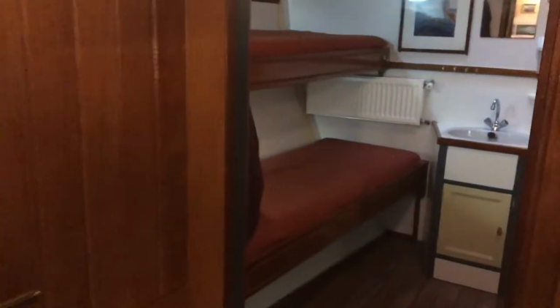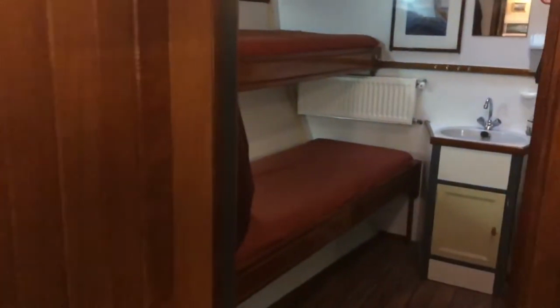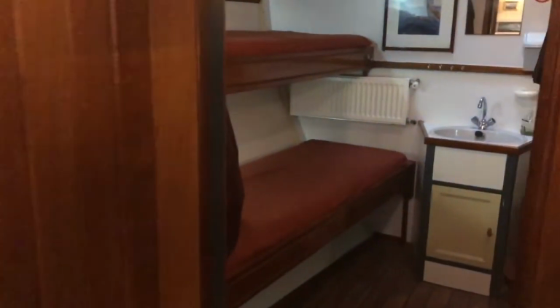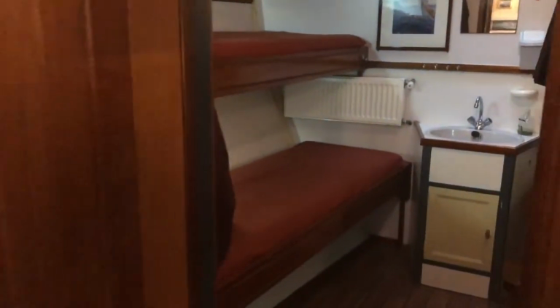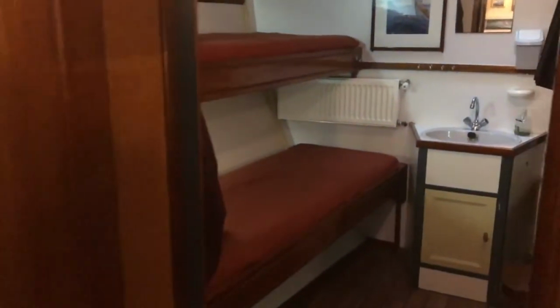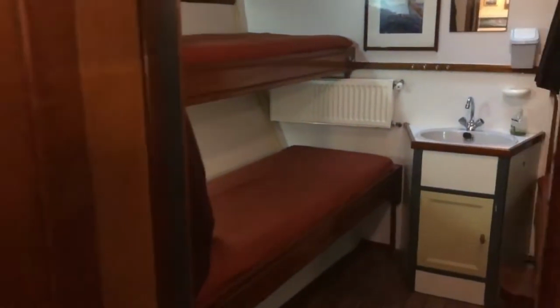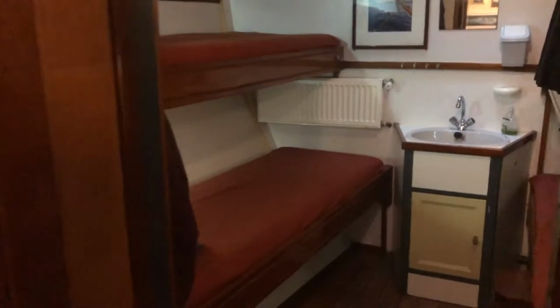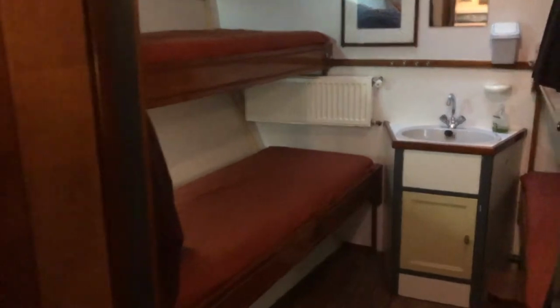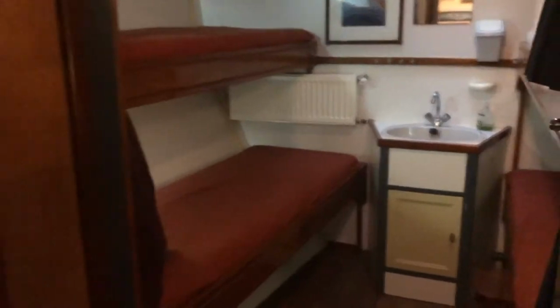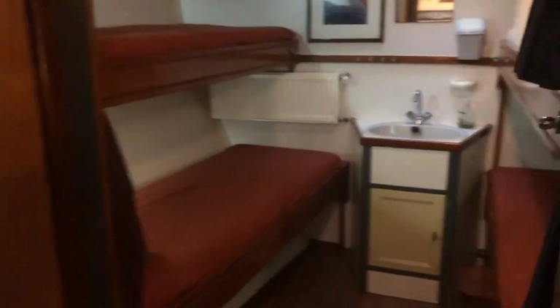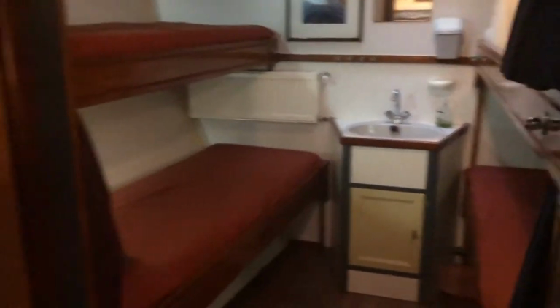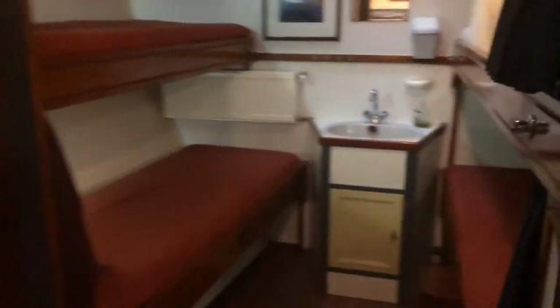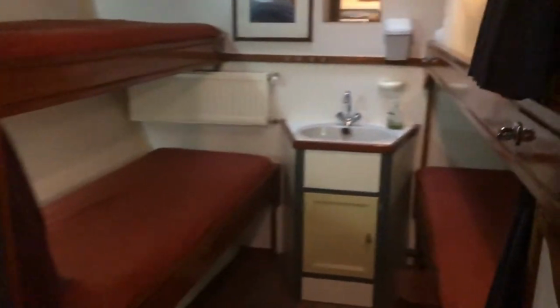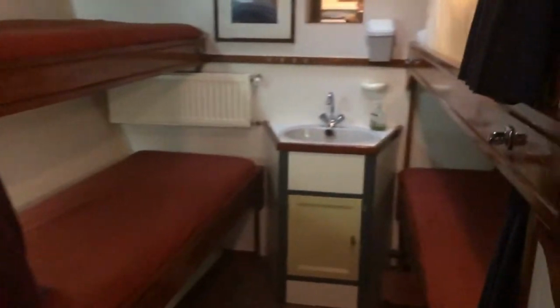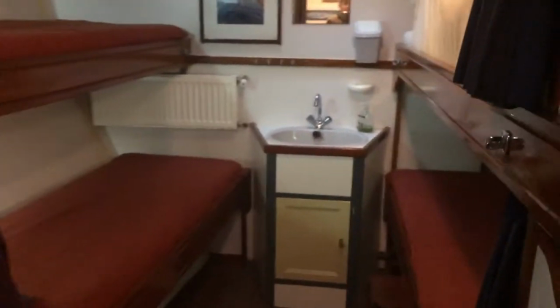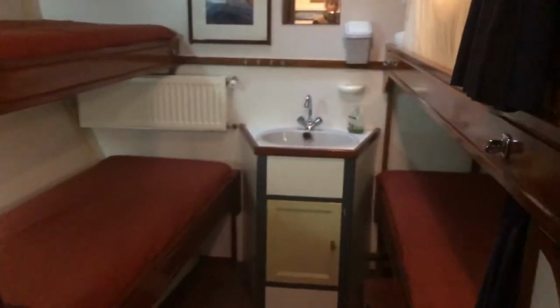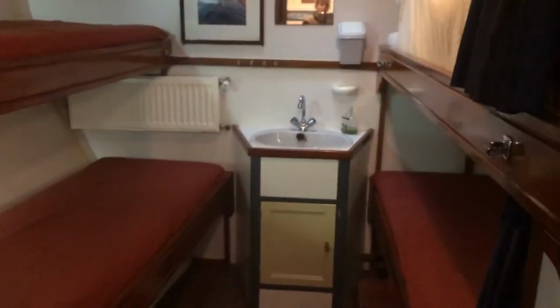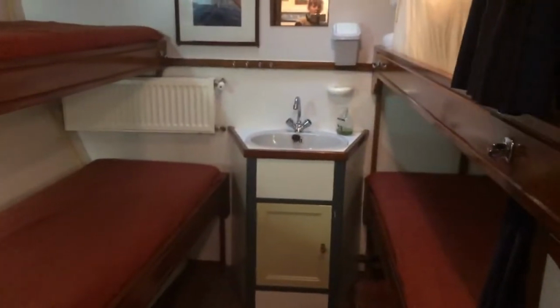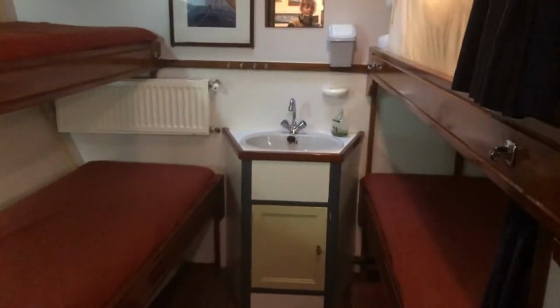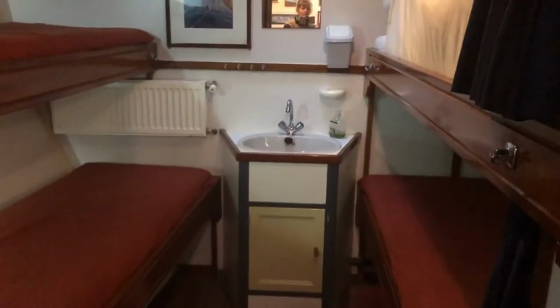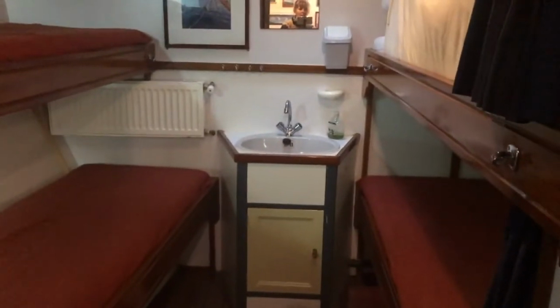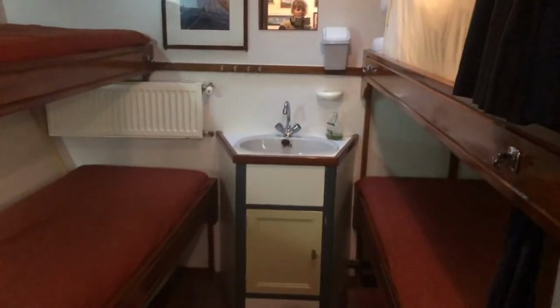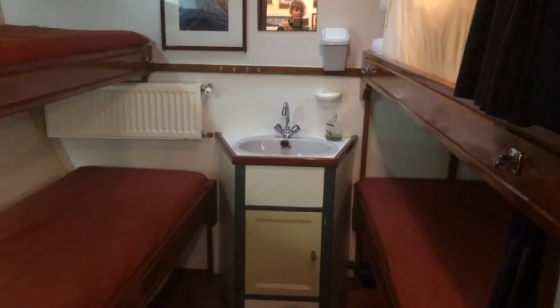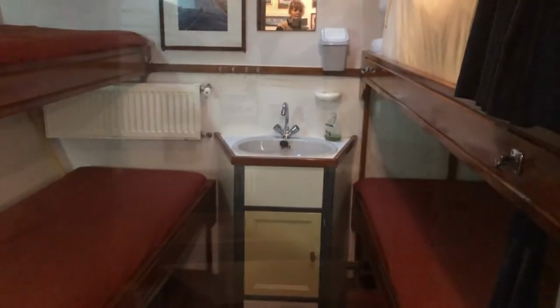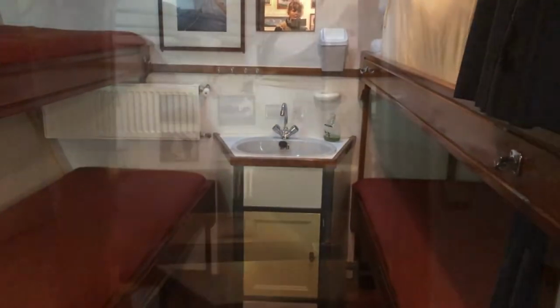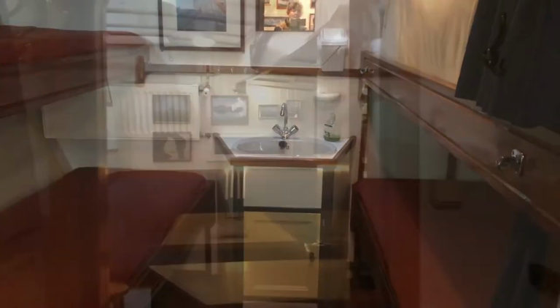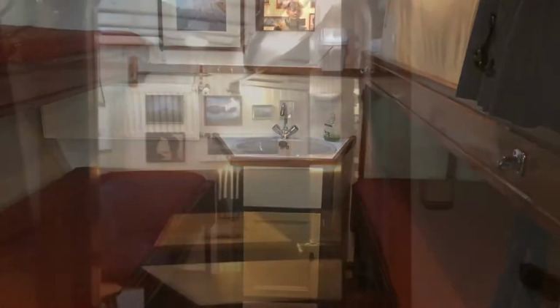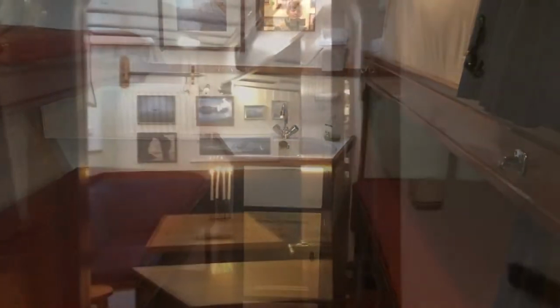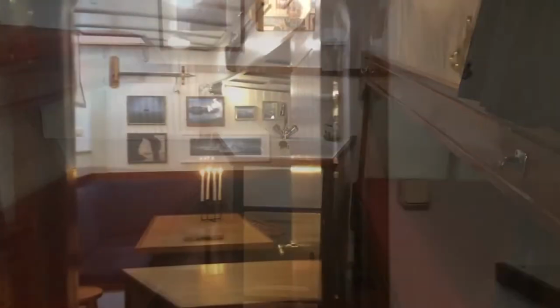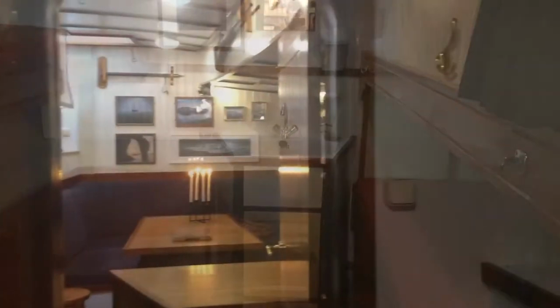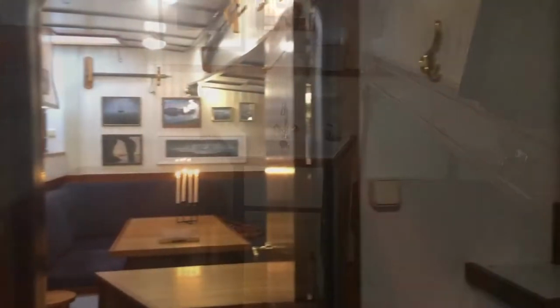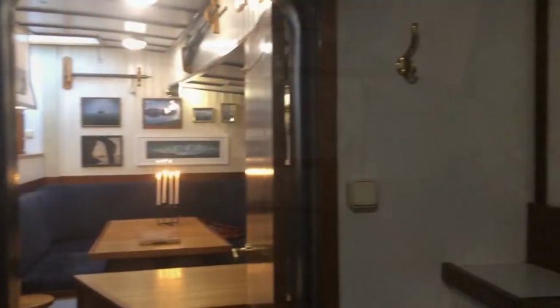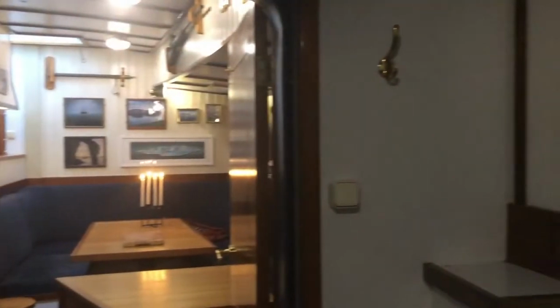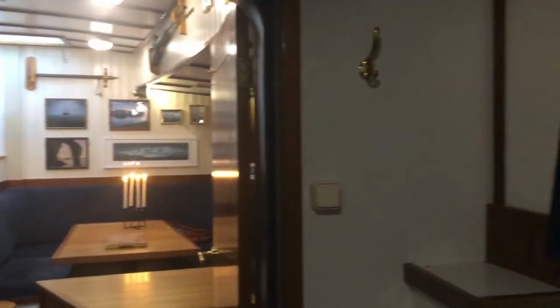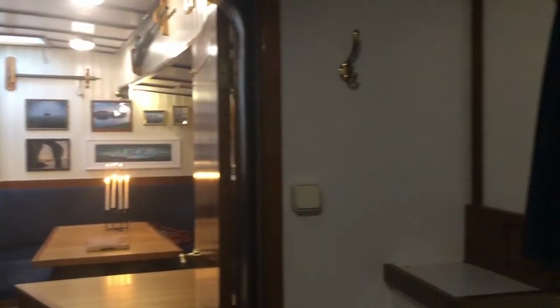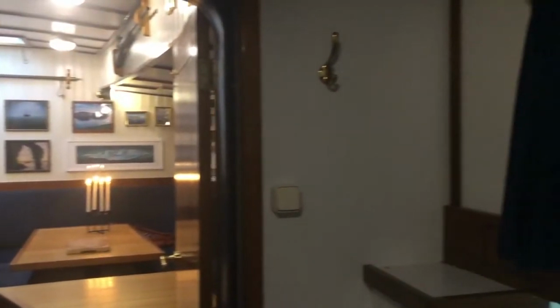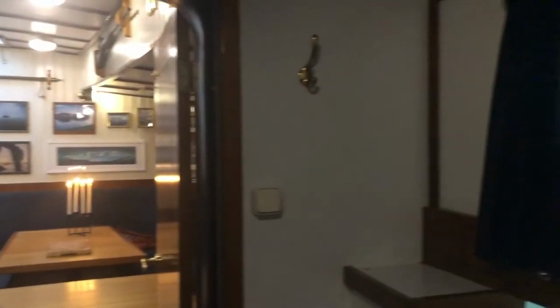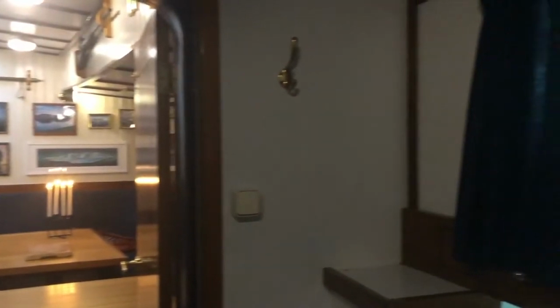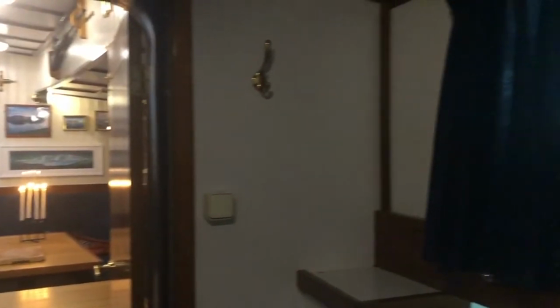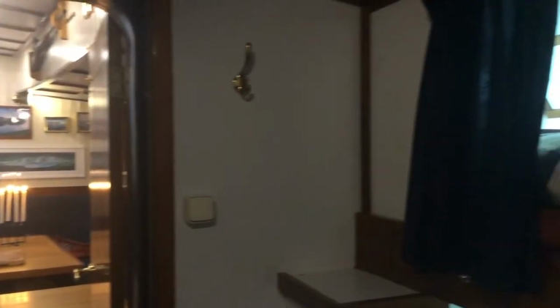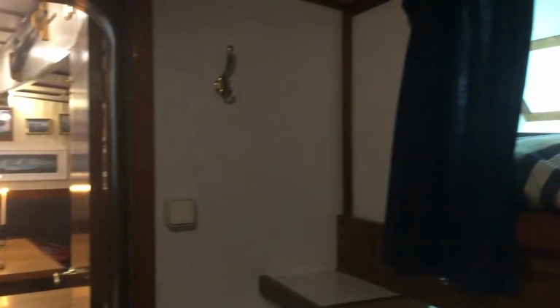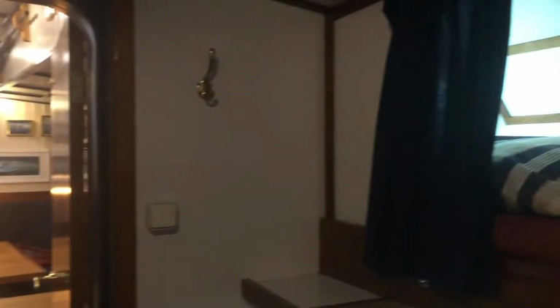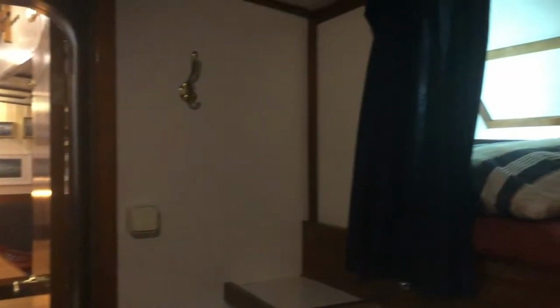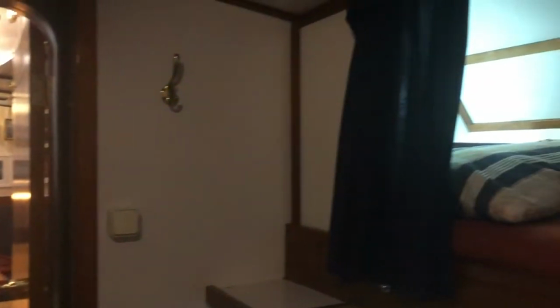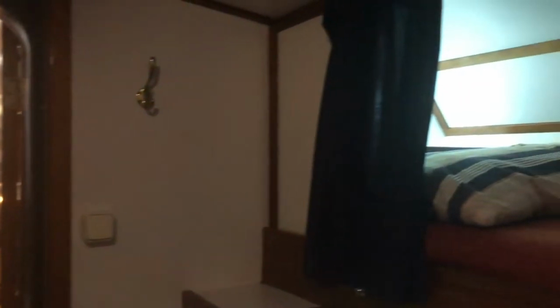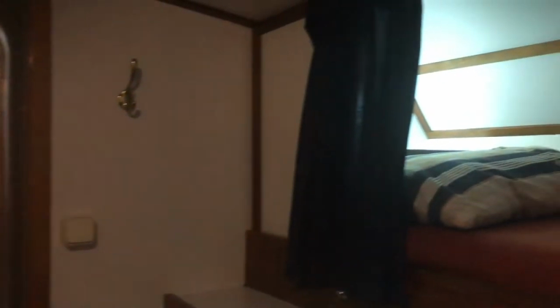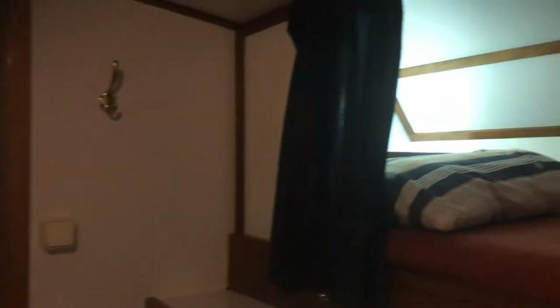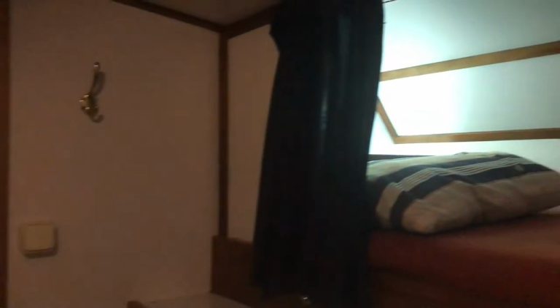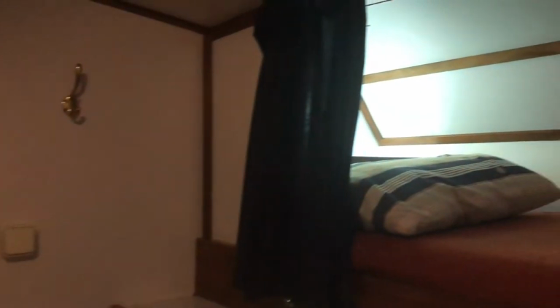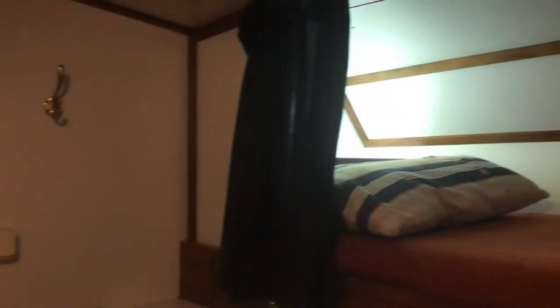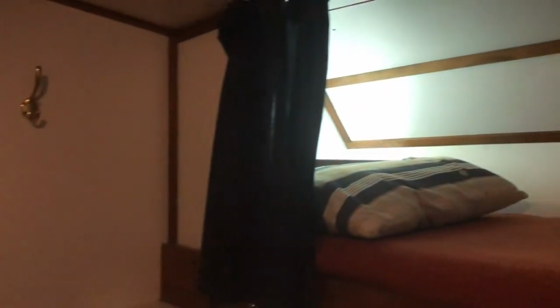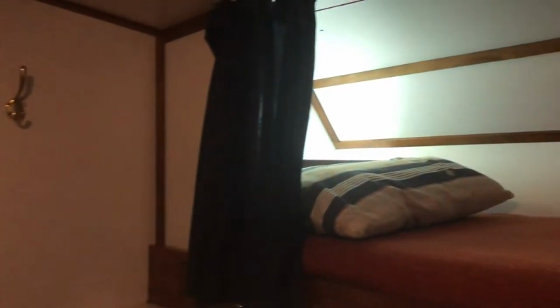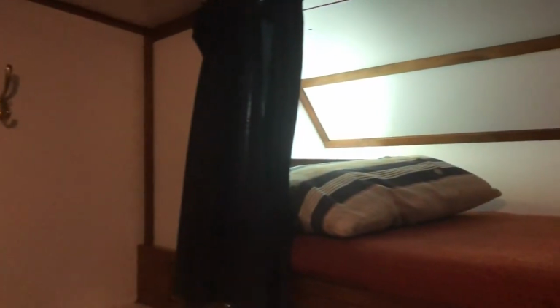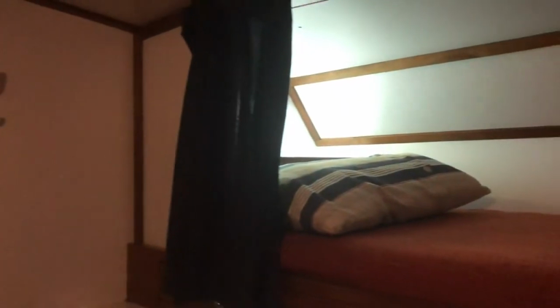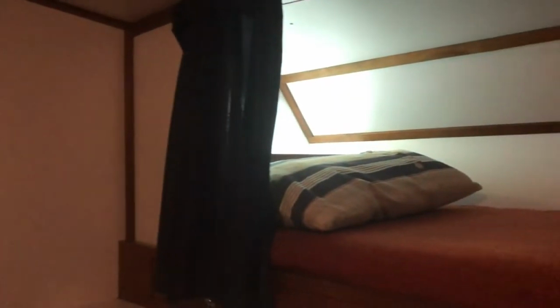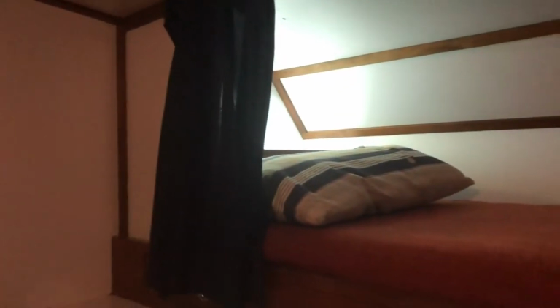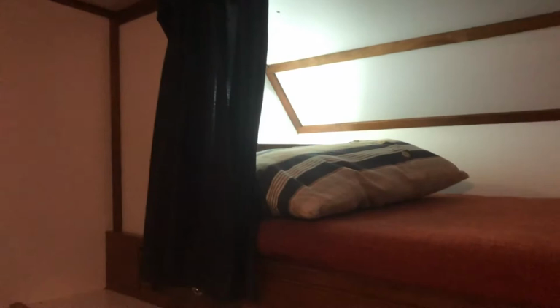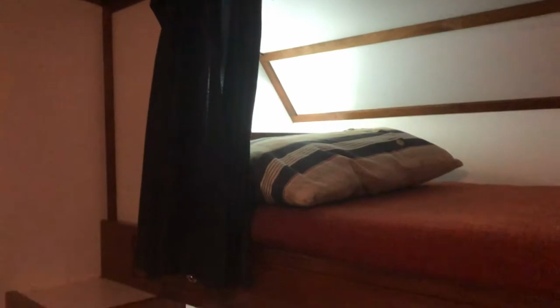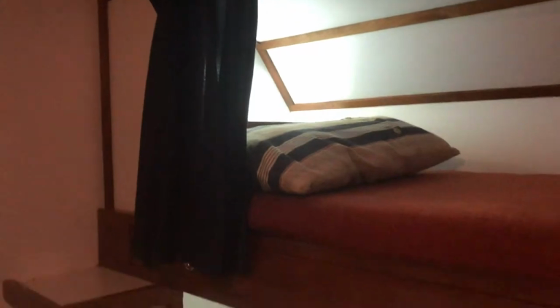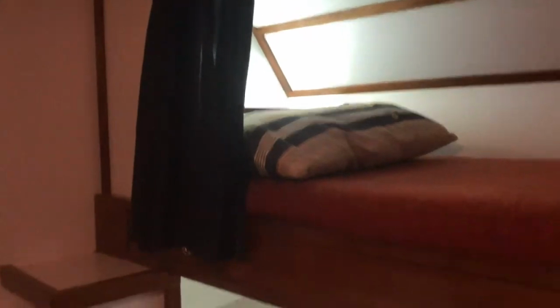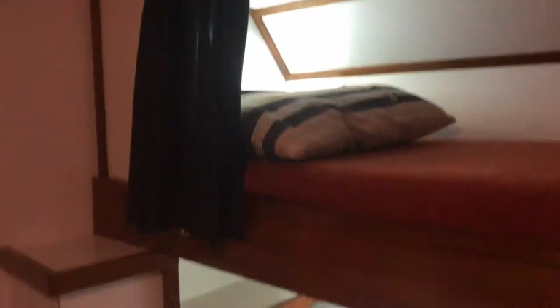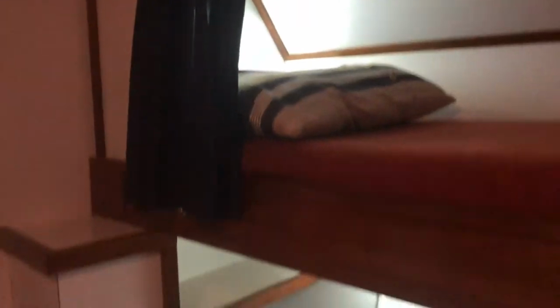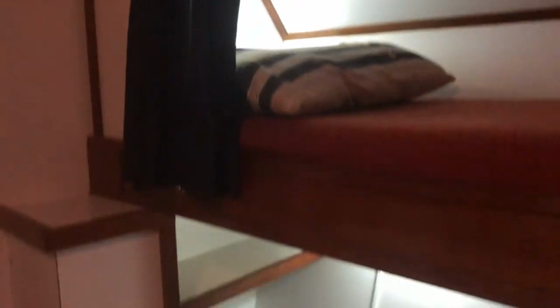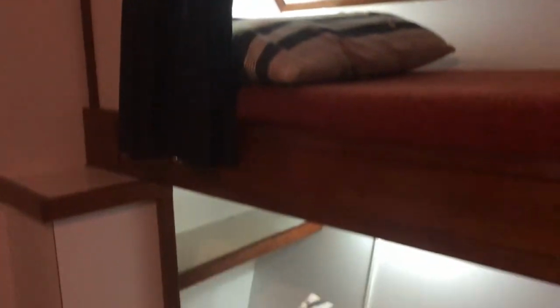Next to the saloon we have one of our two four-person cabins on board. This is where our guests sleep.